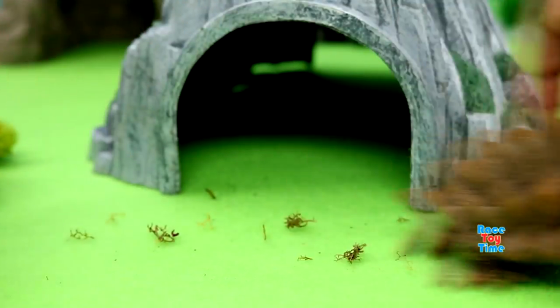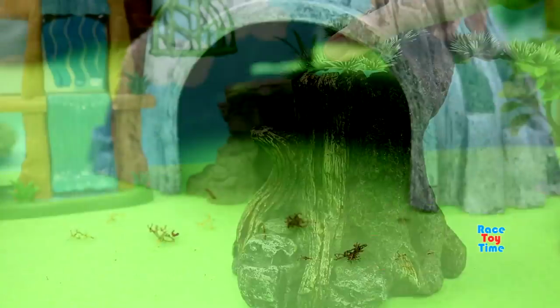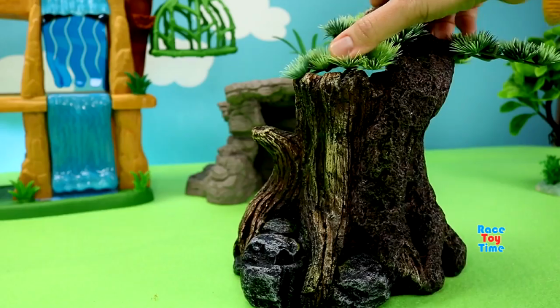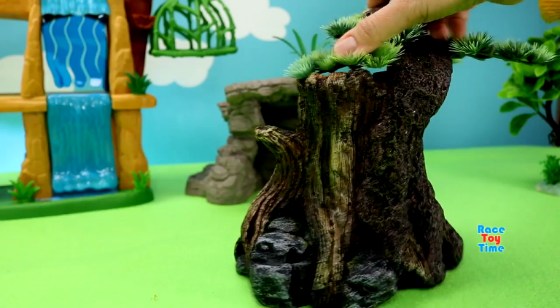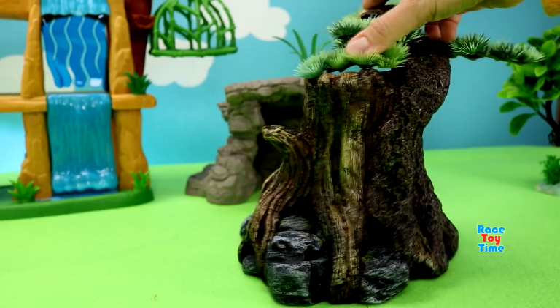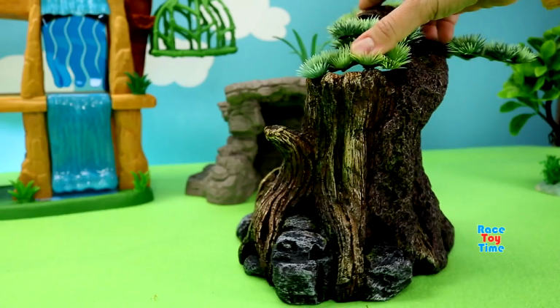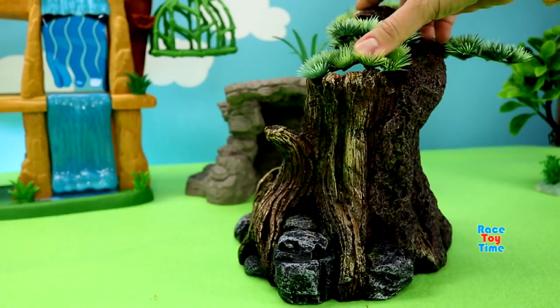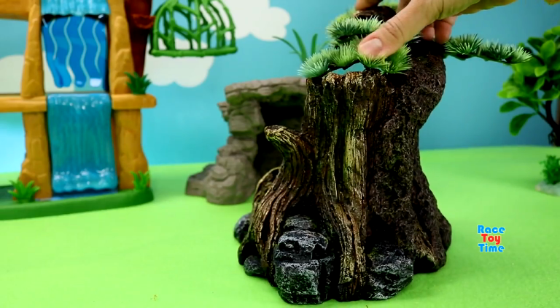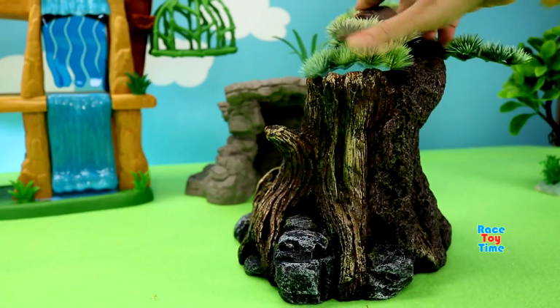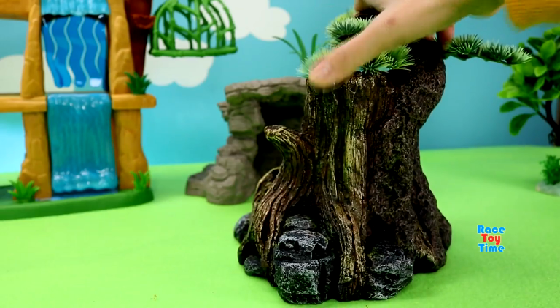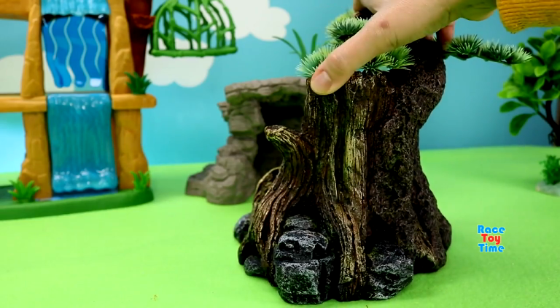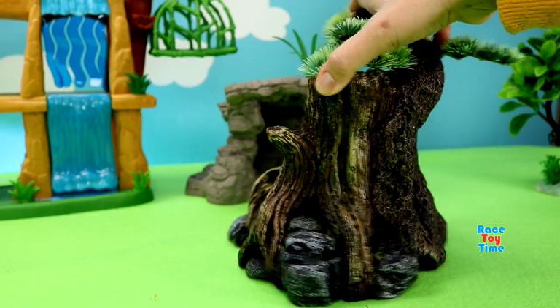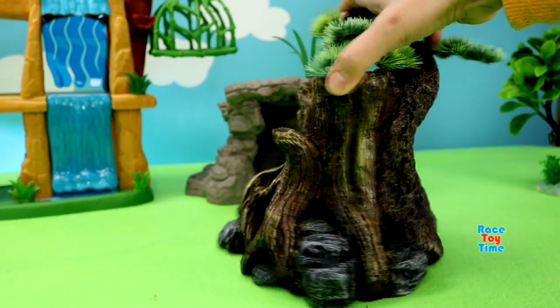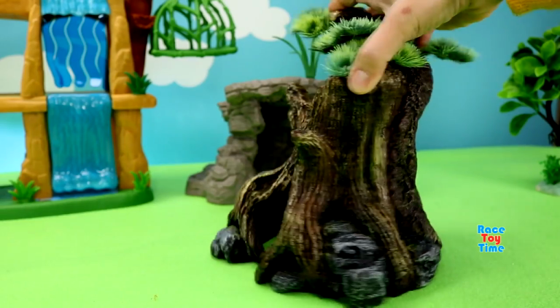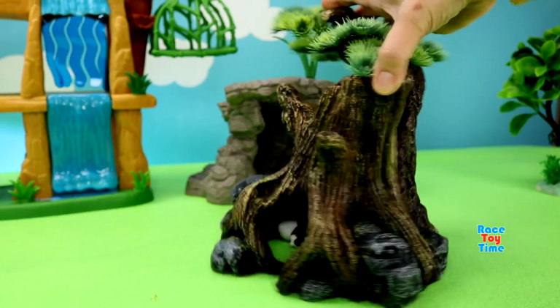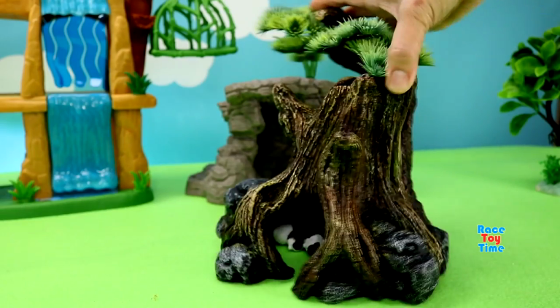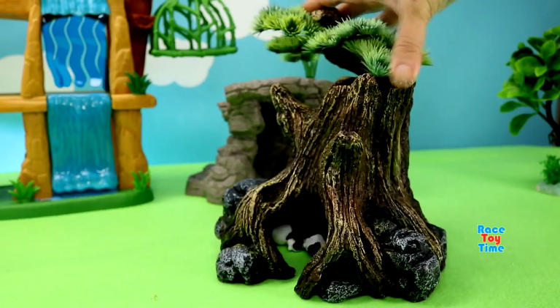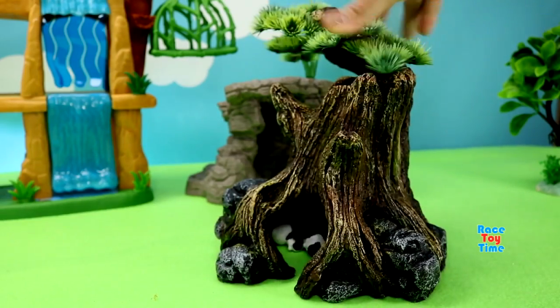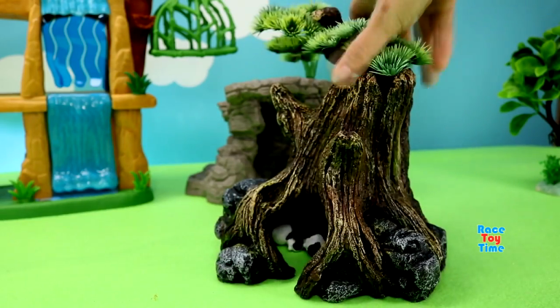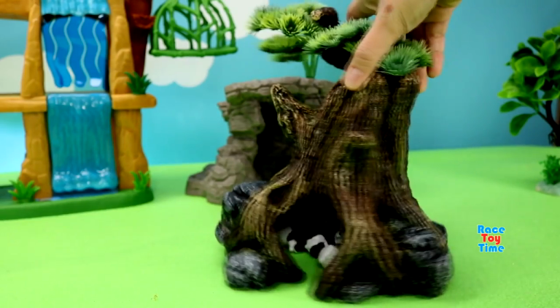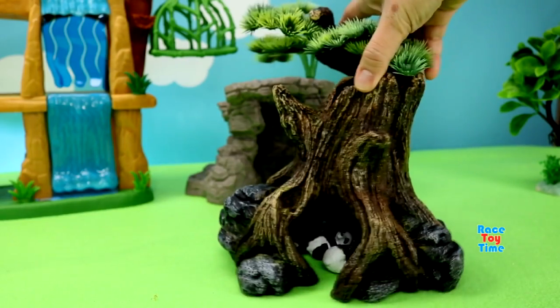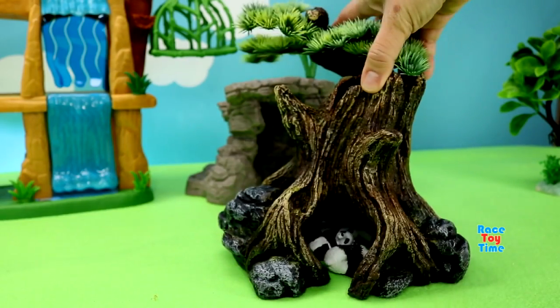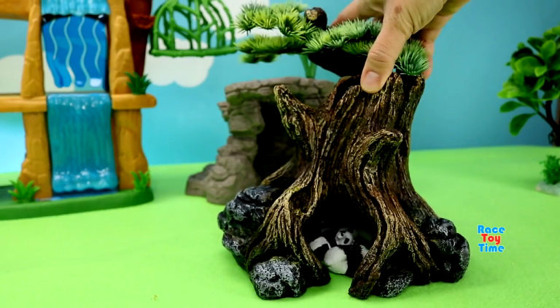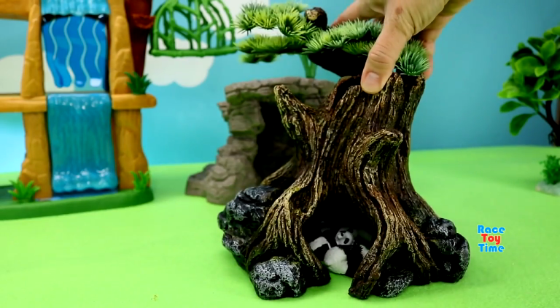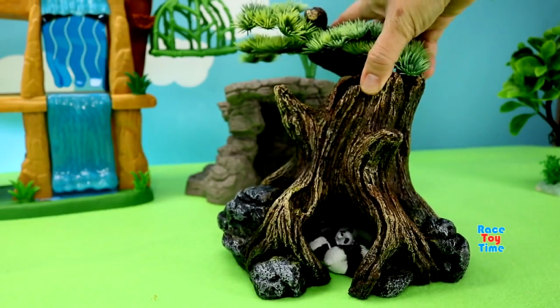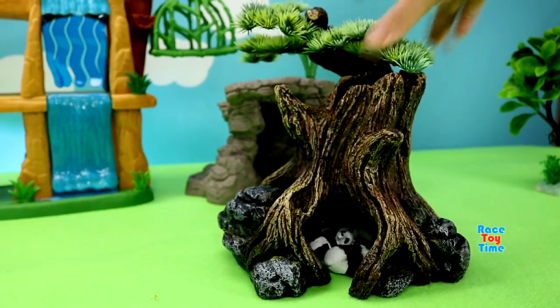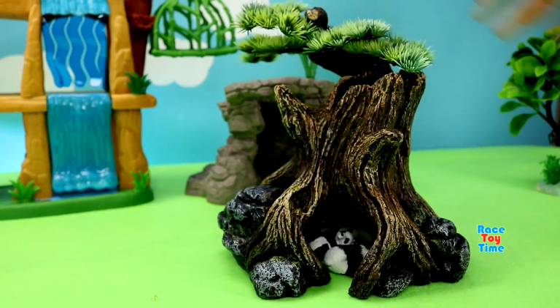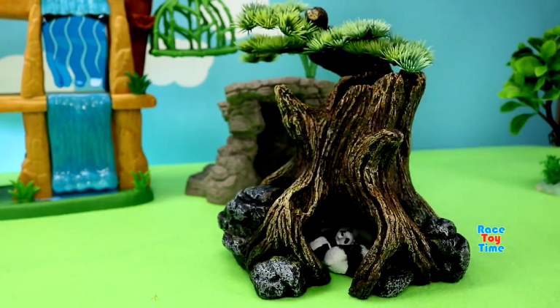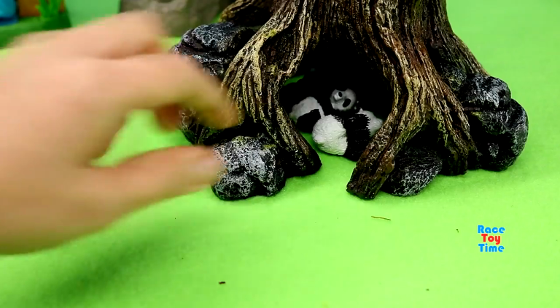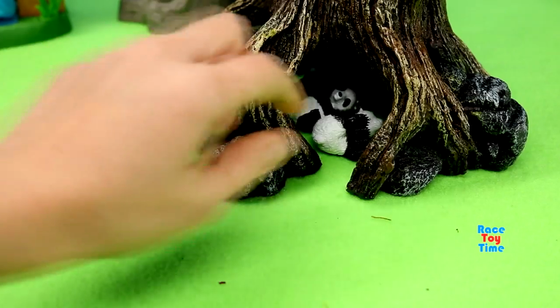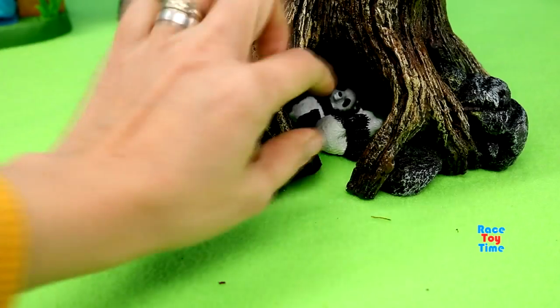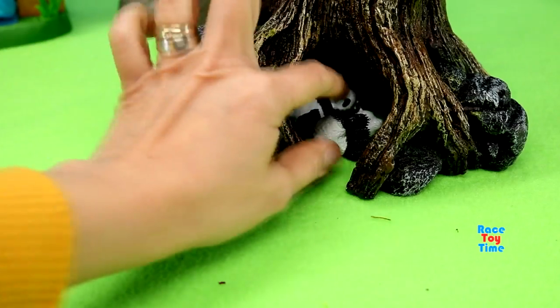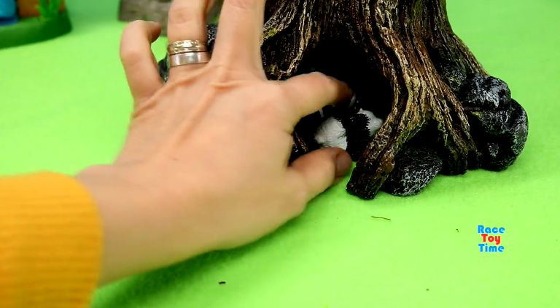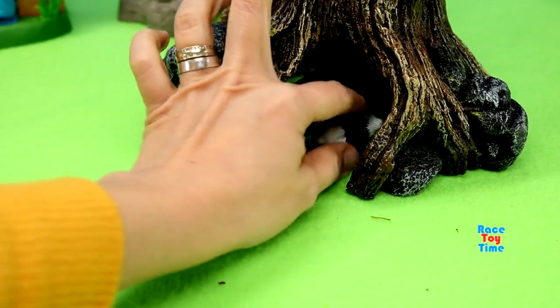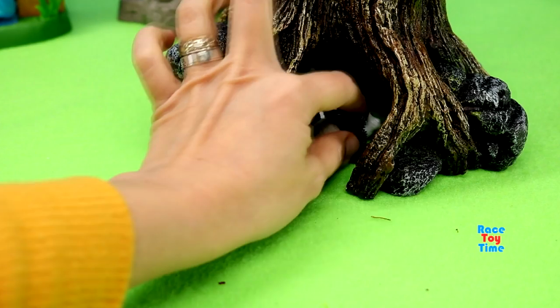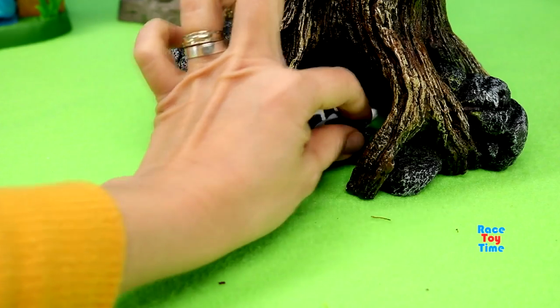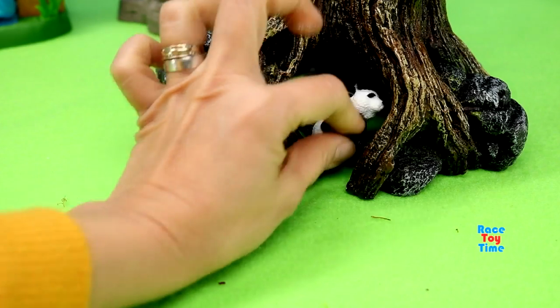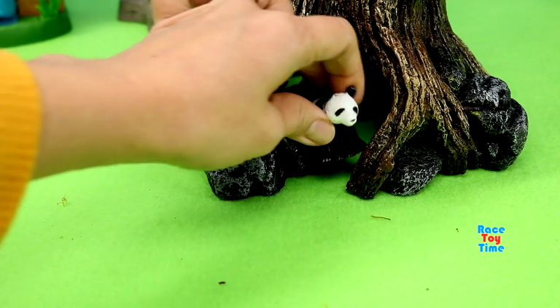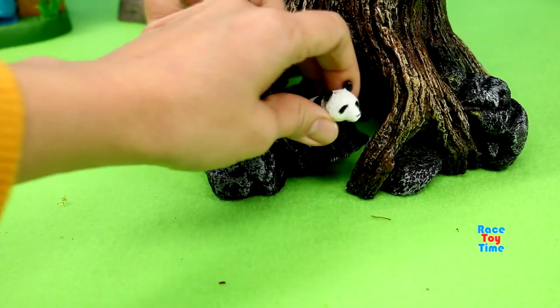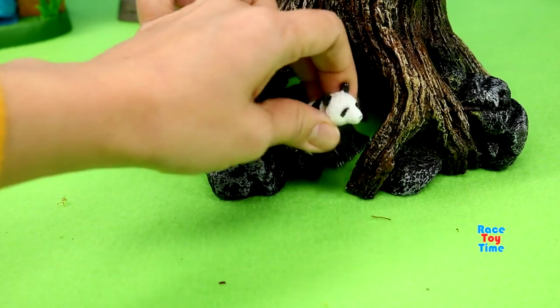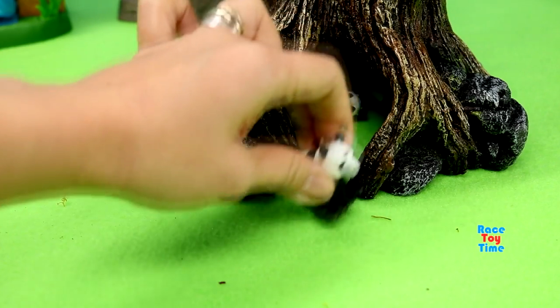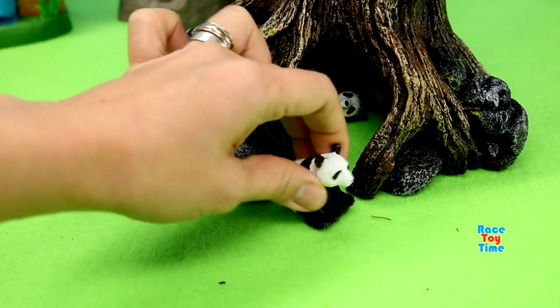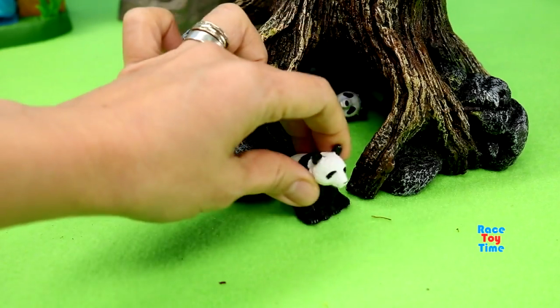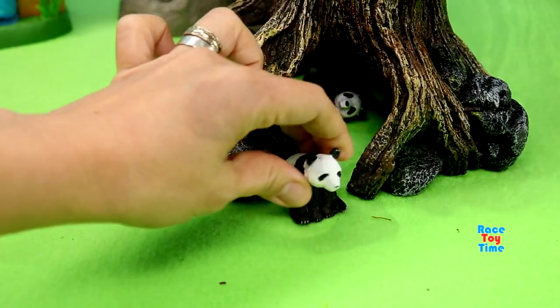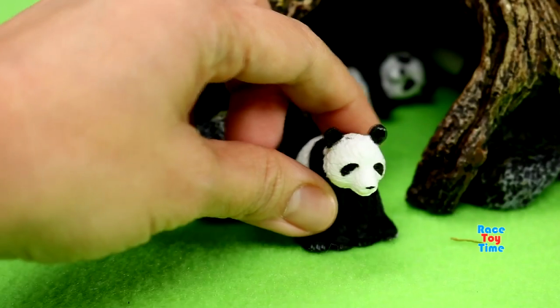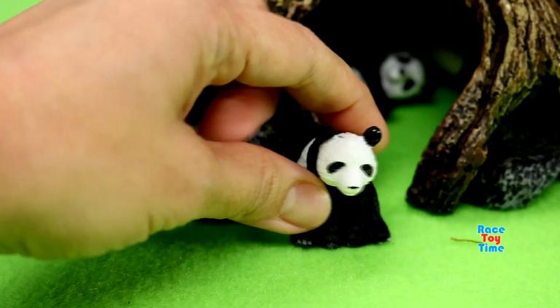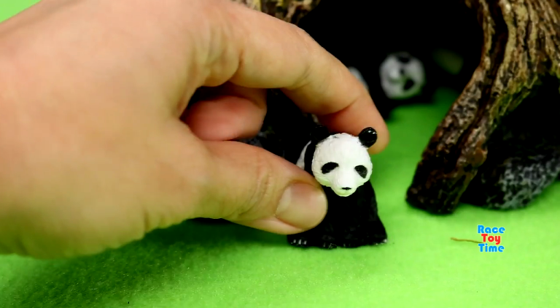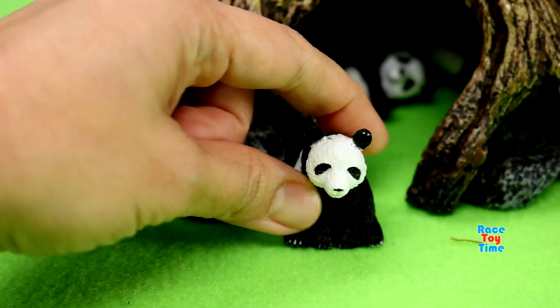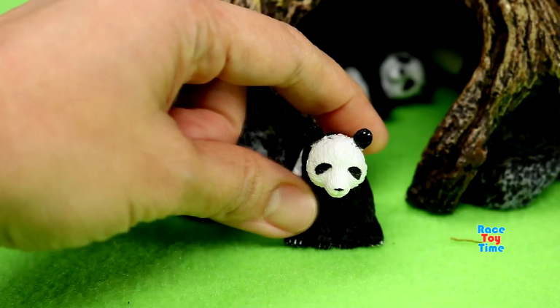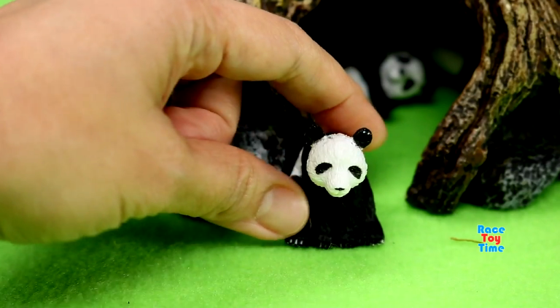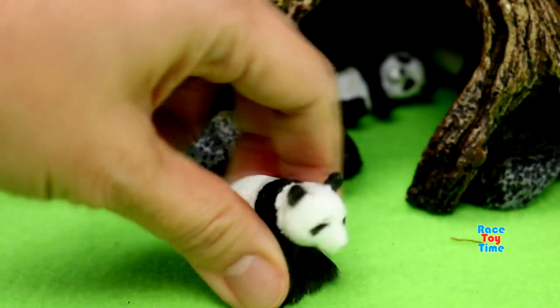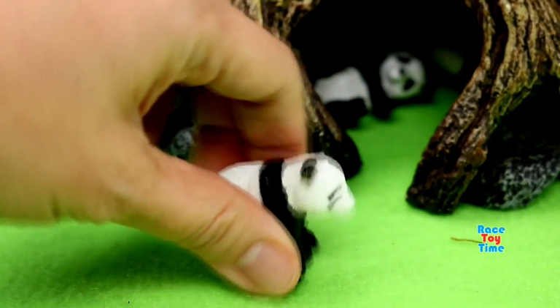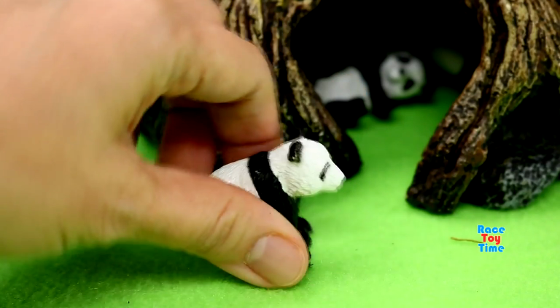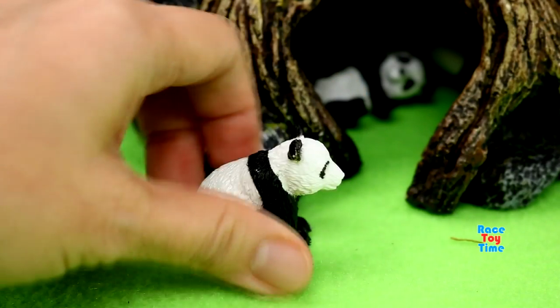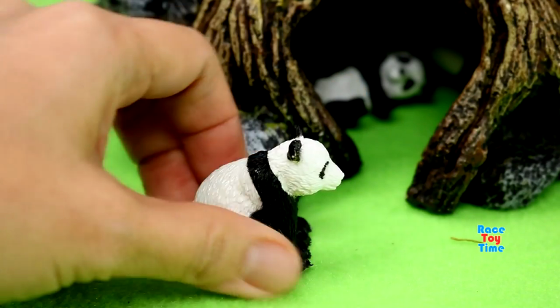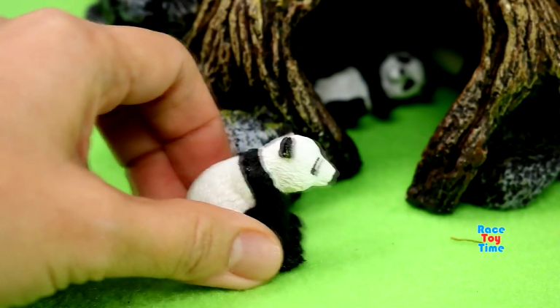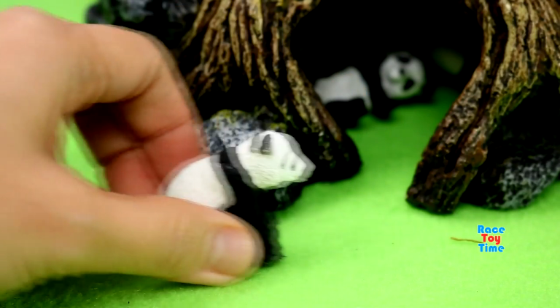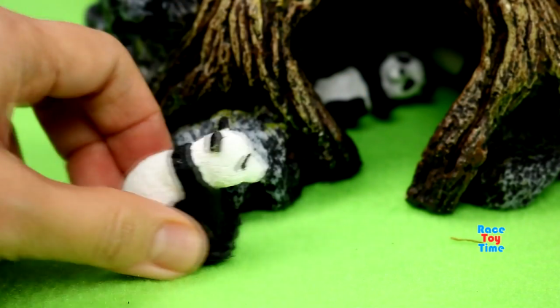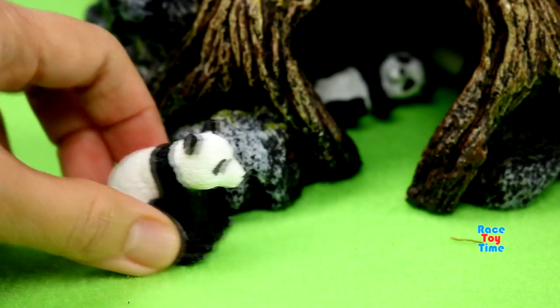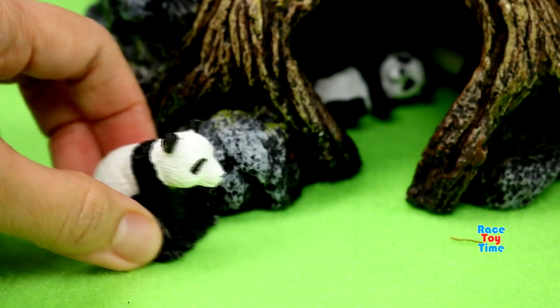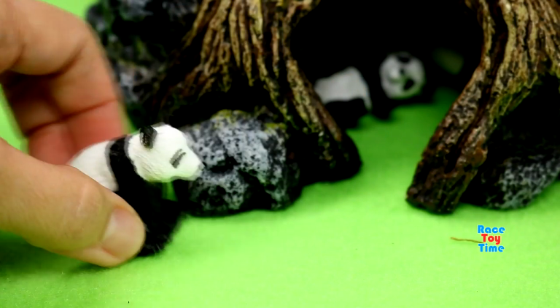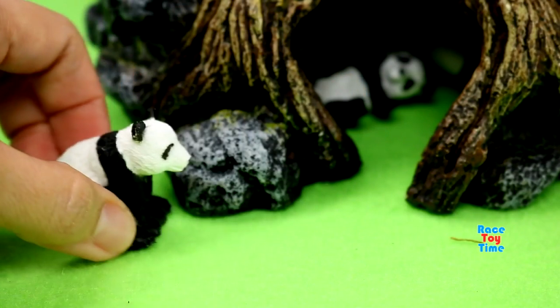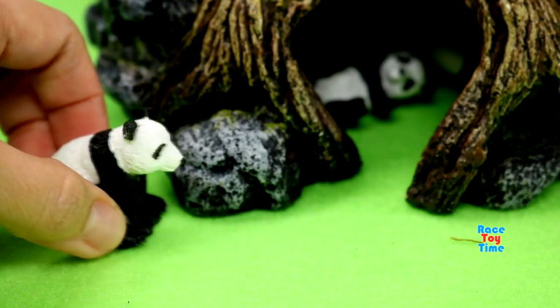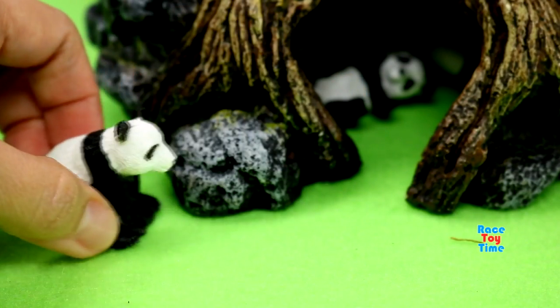Next, let's see what's under this tree. It looks like we have some pandas.